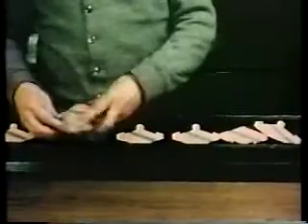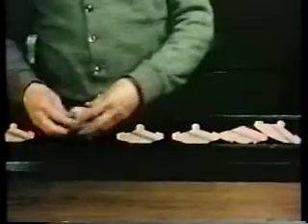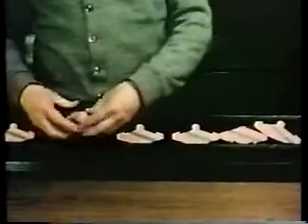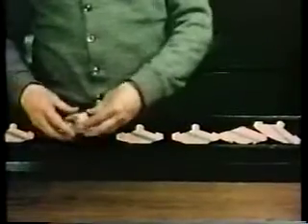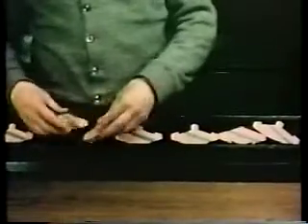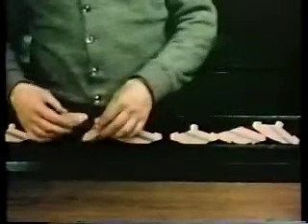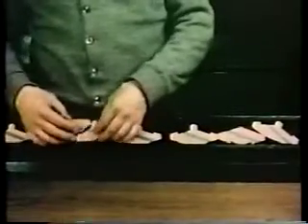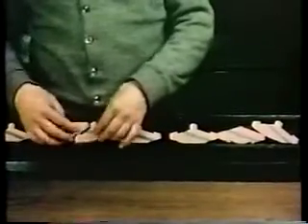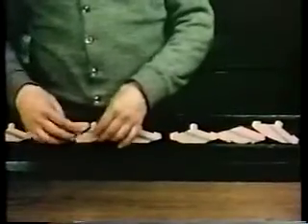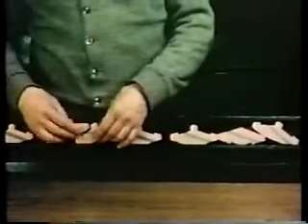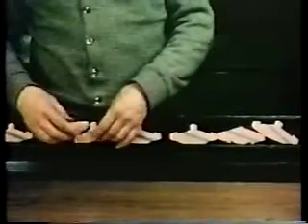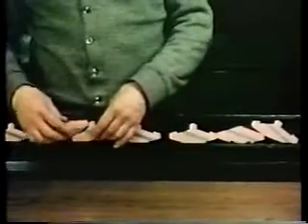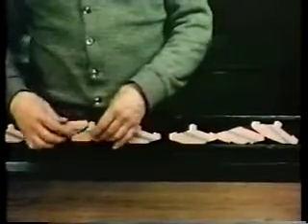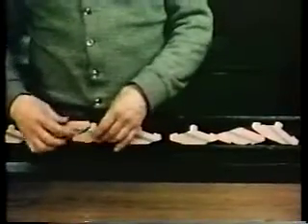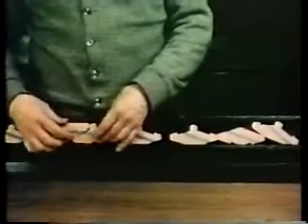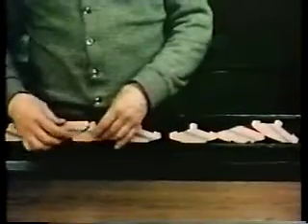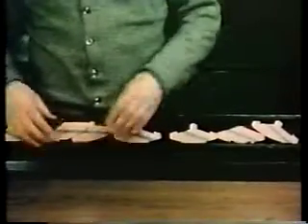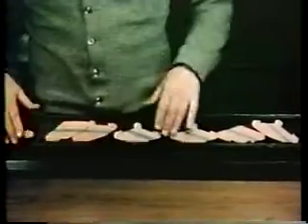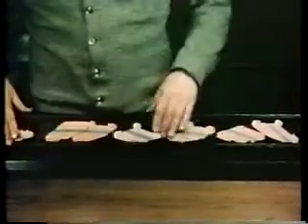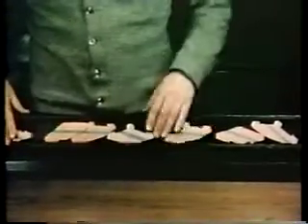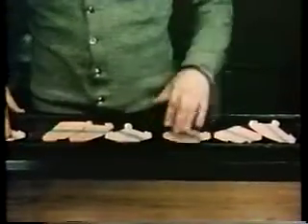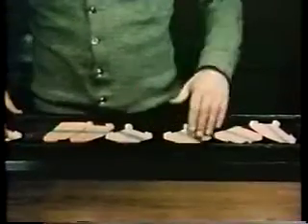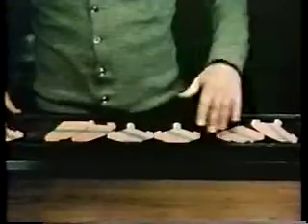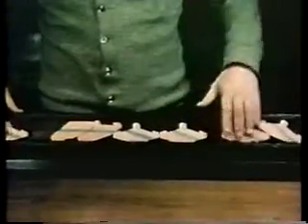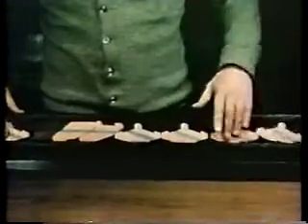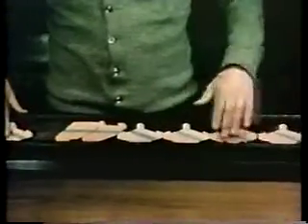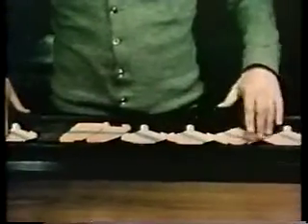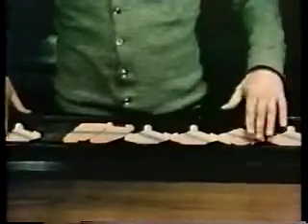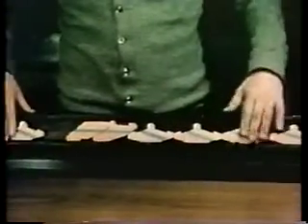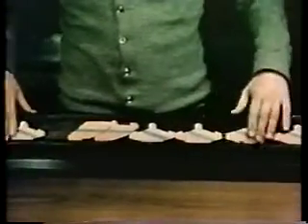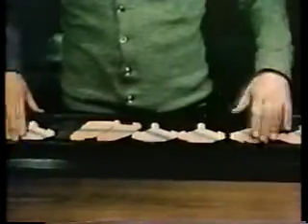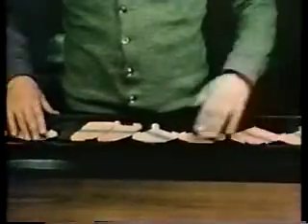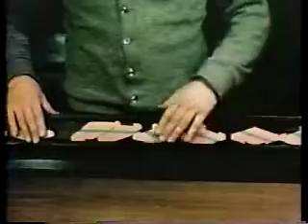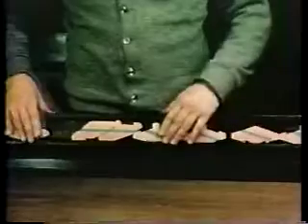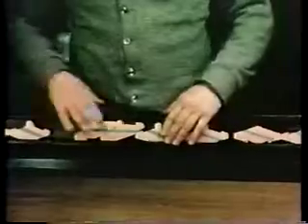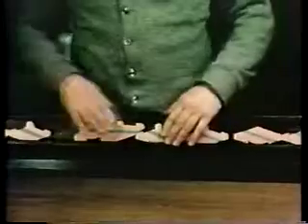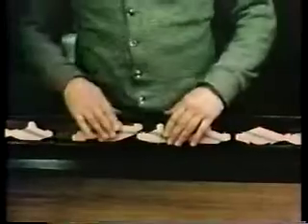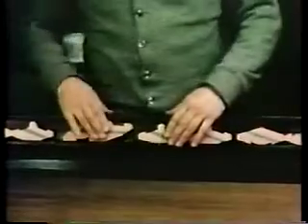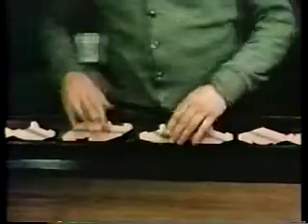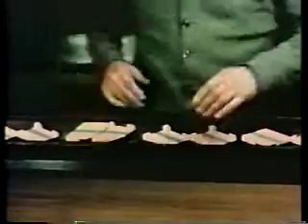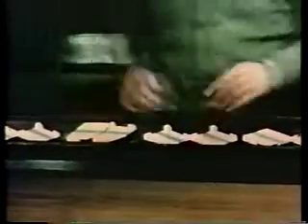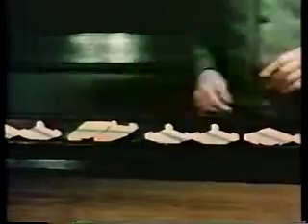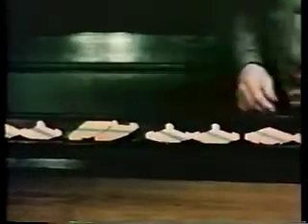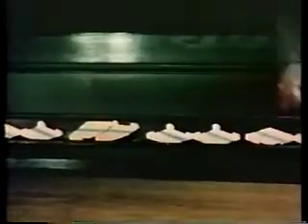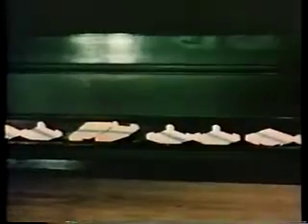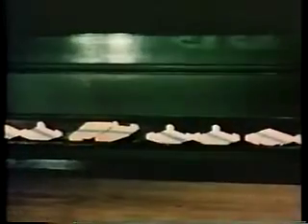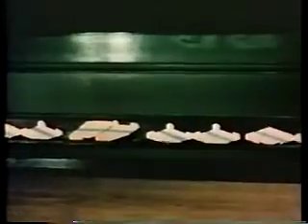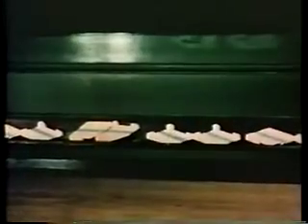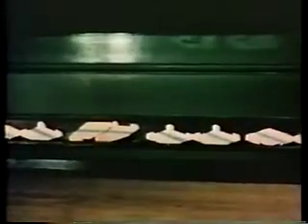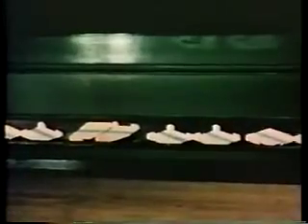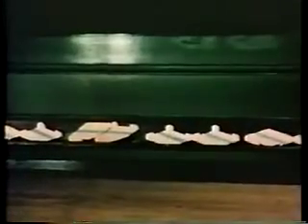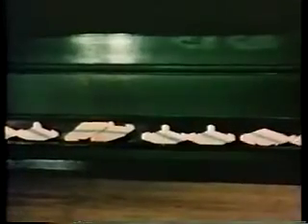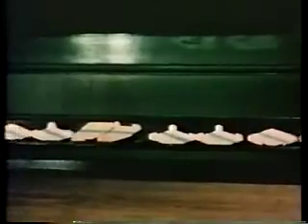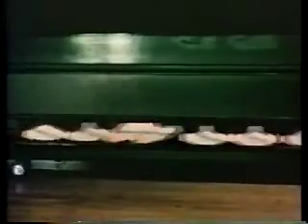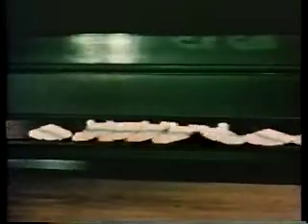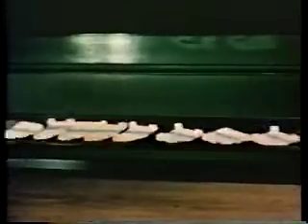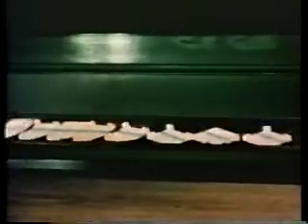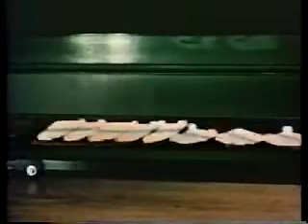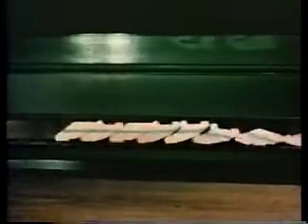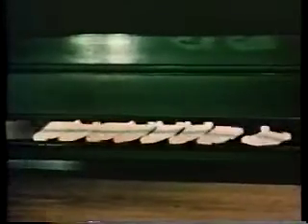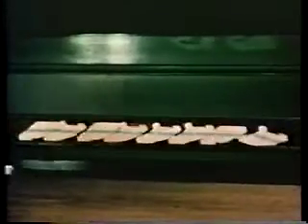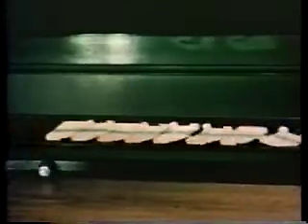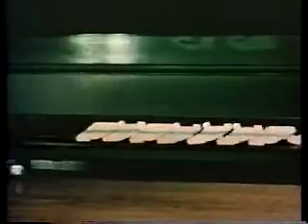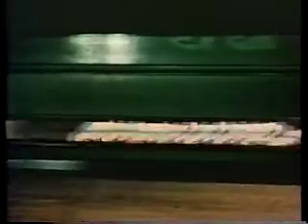Now if the seed is tilted in the opposite direction, again it's faithfully copied, just as a mutant gene is copied.